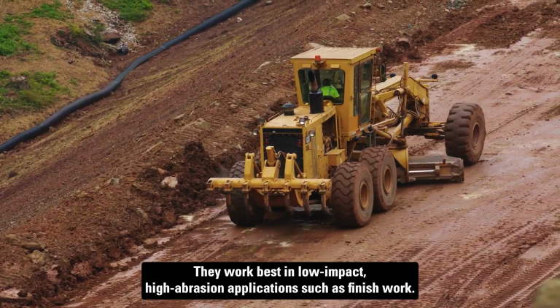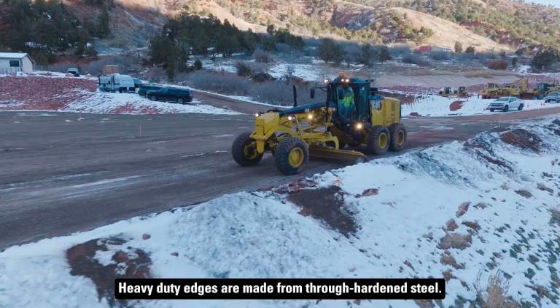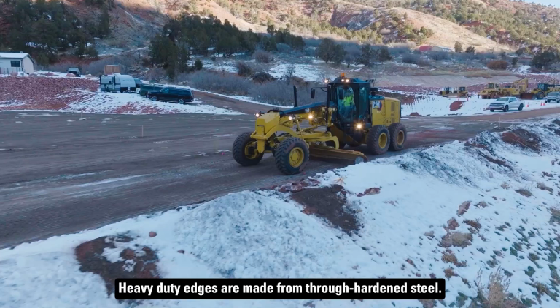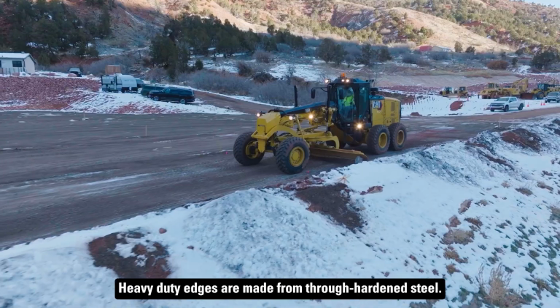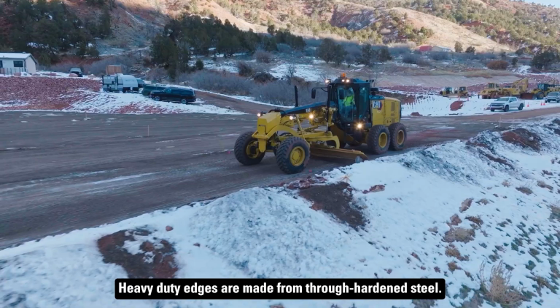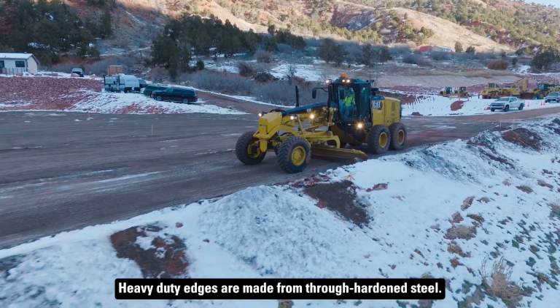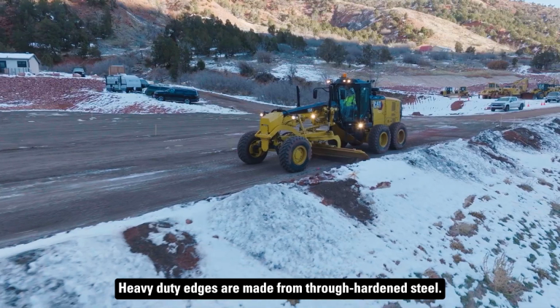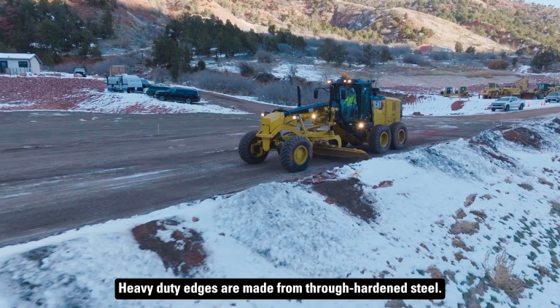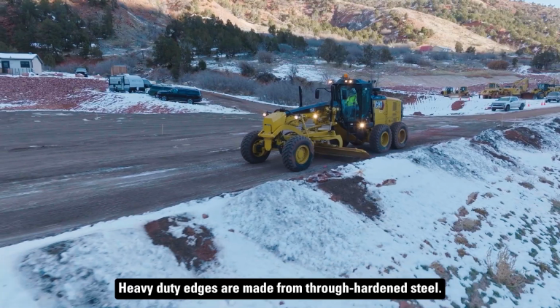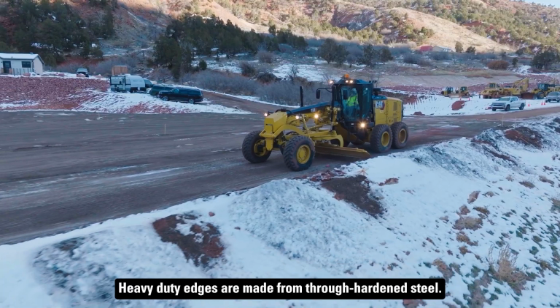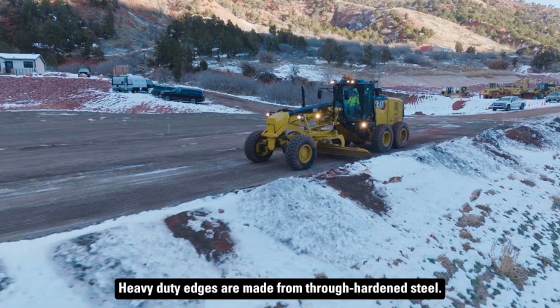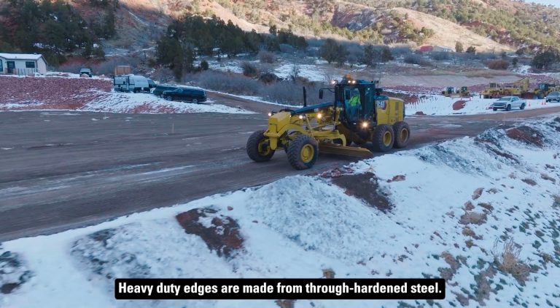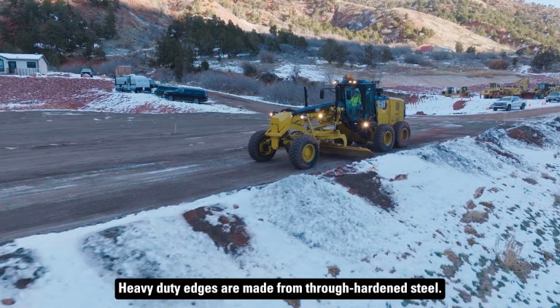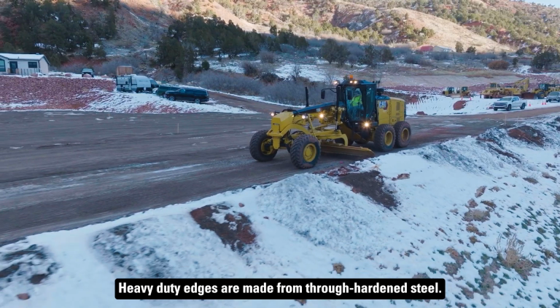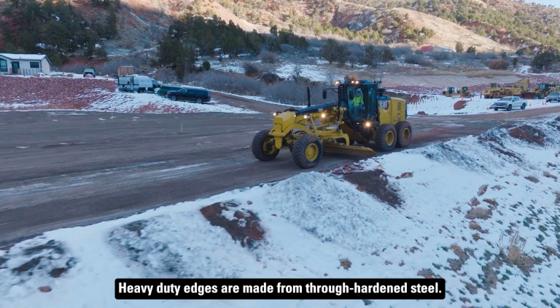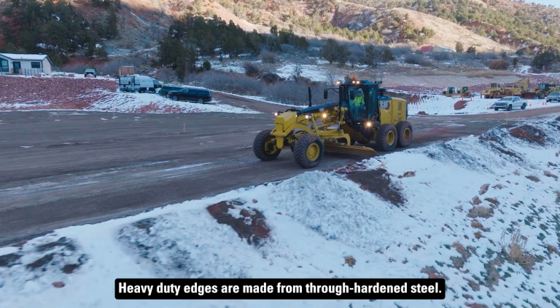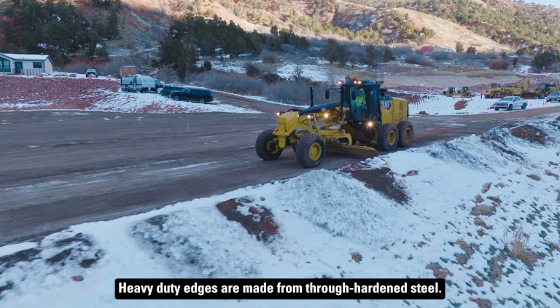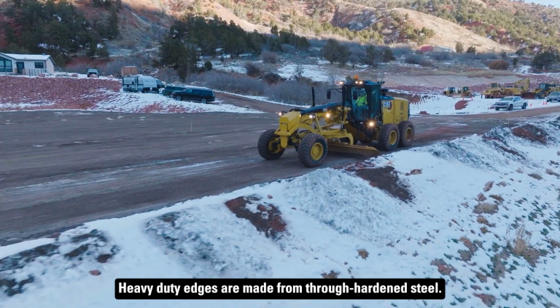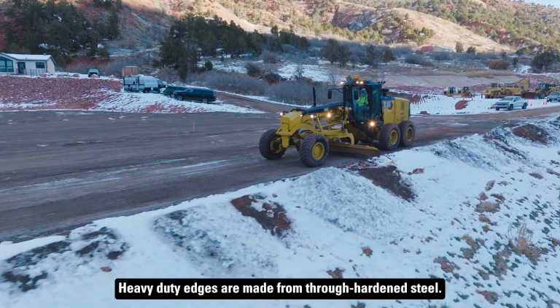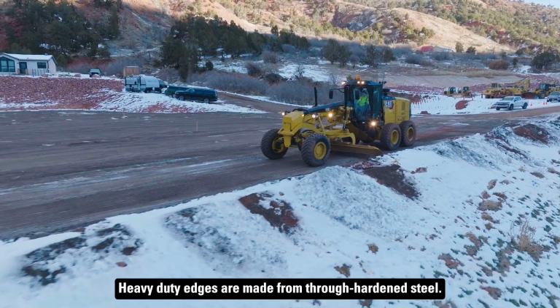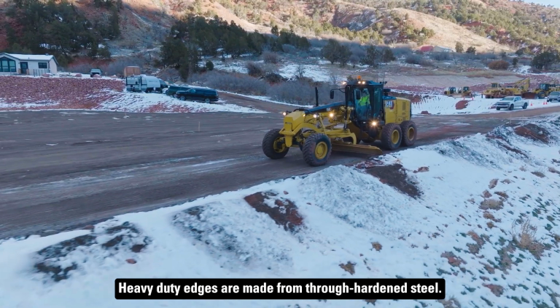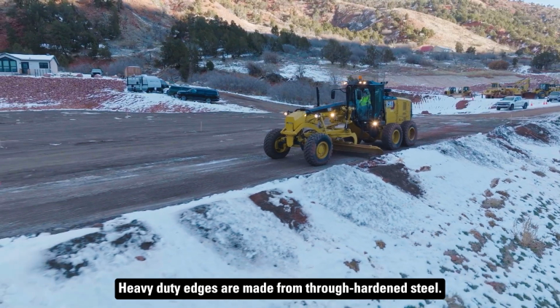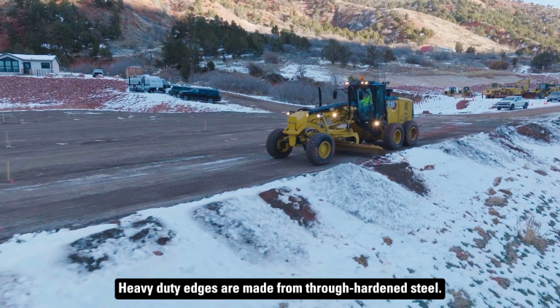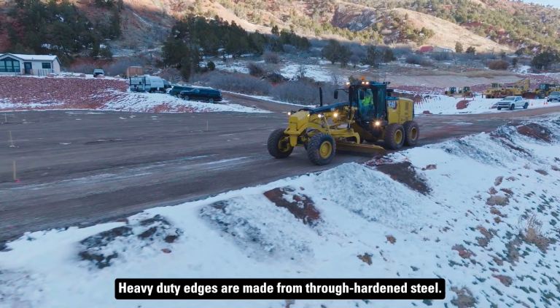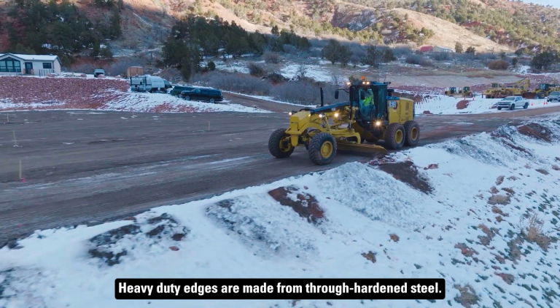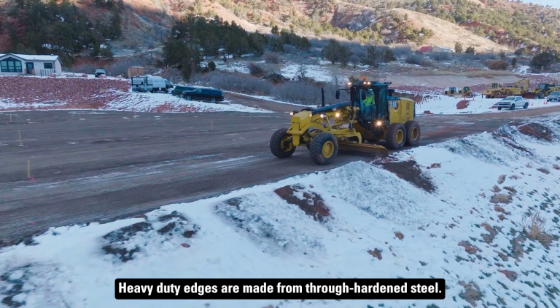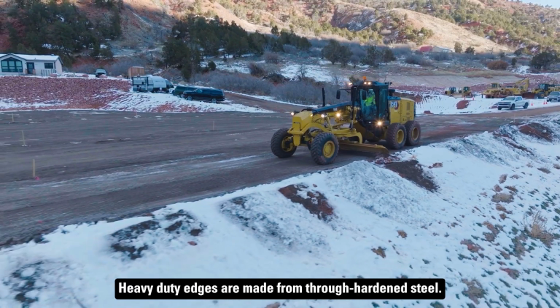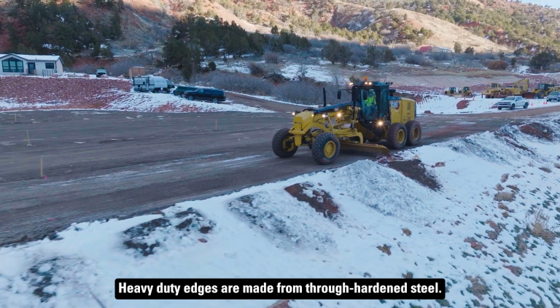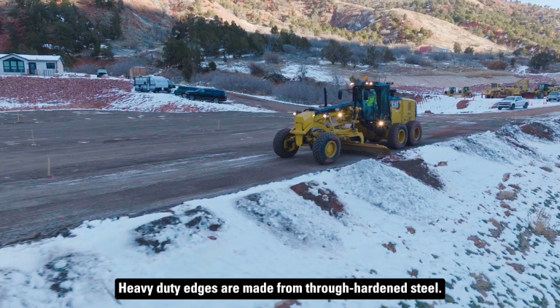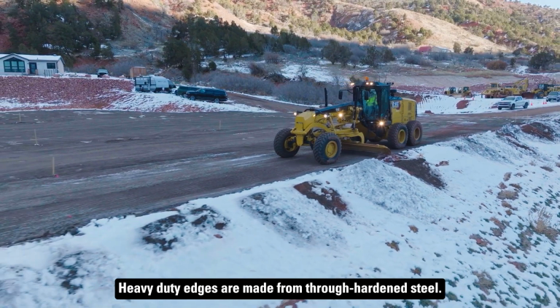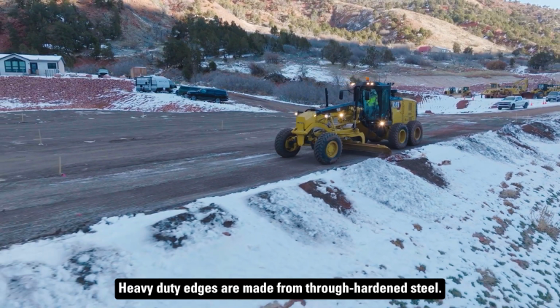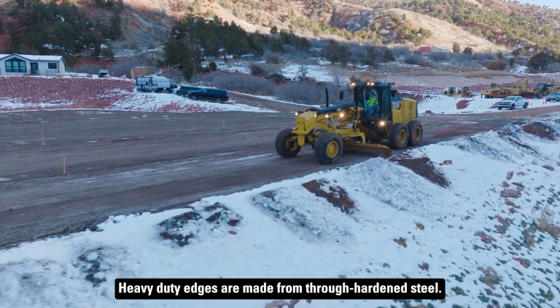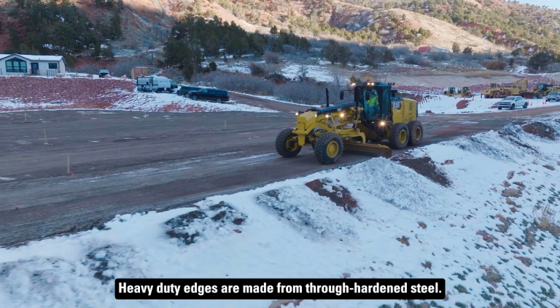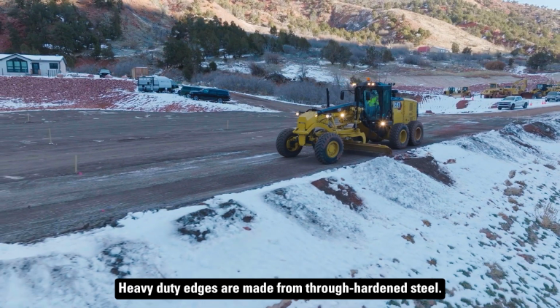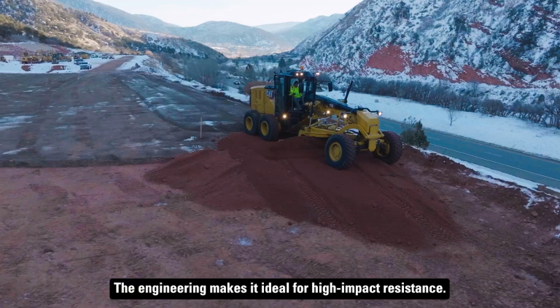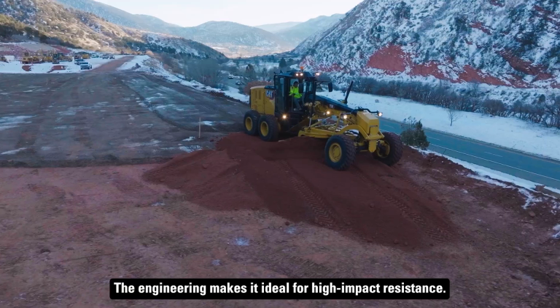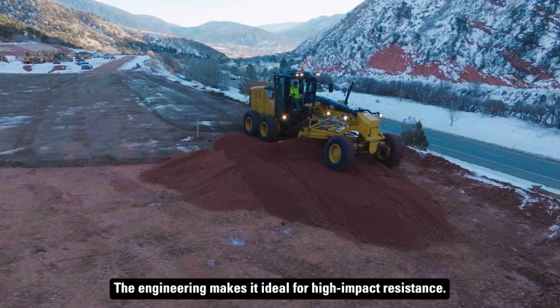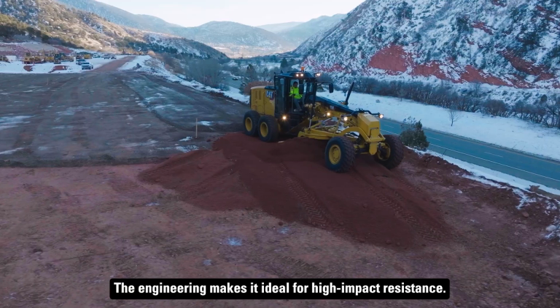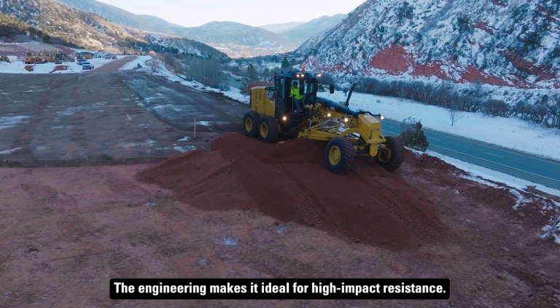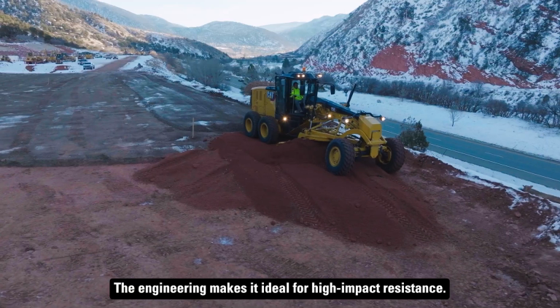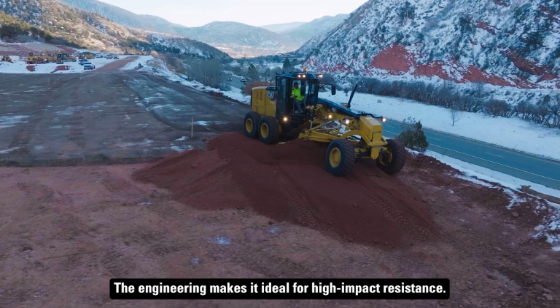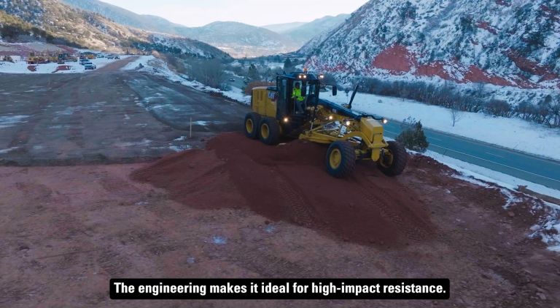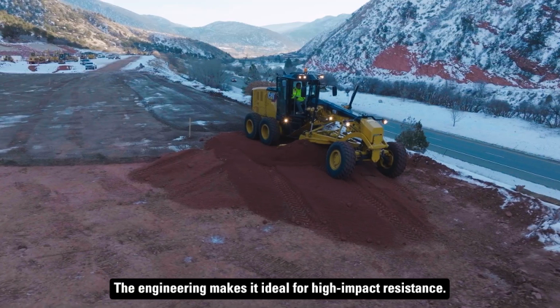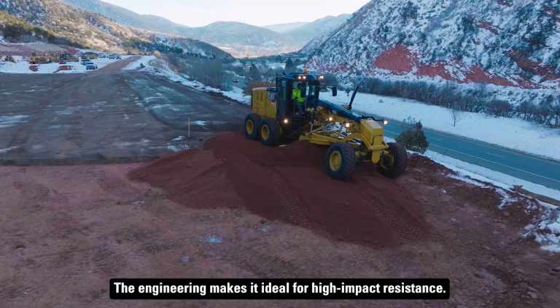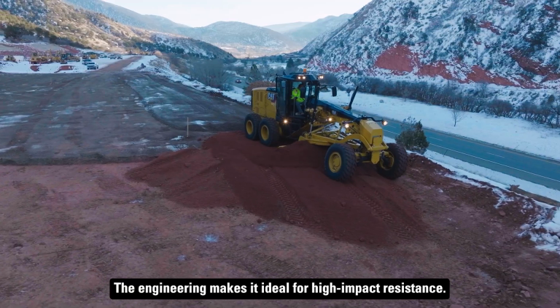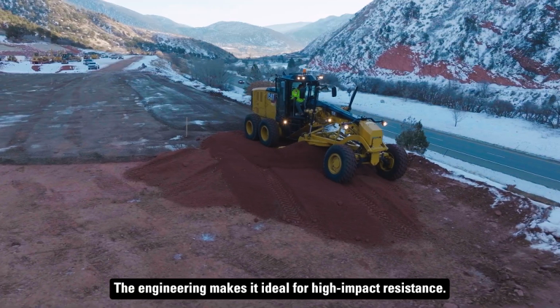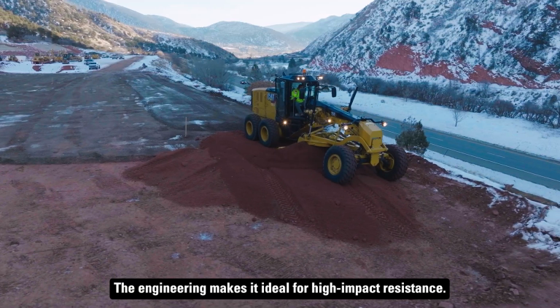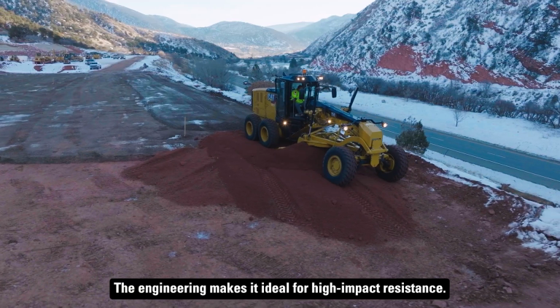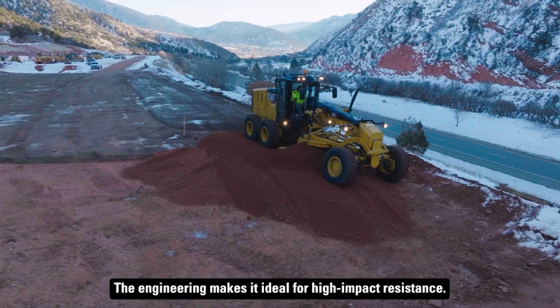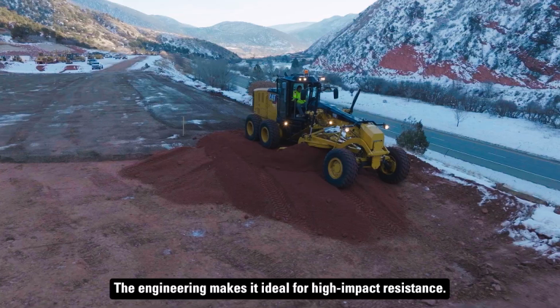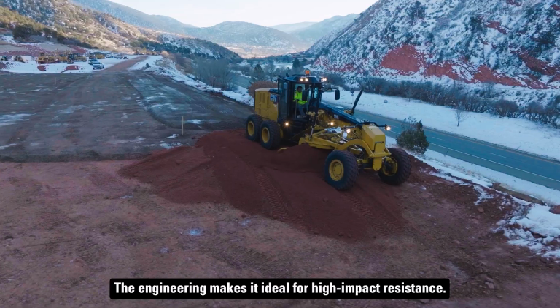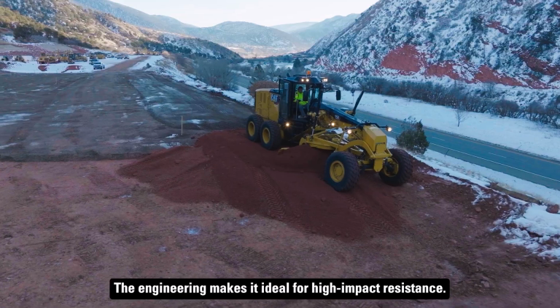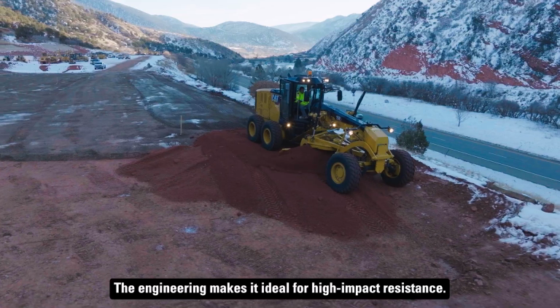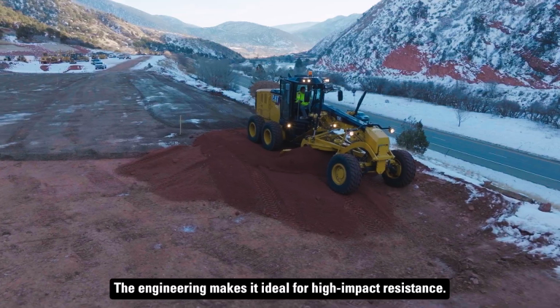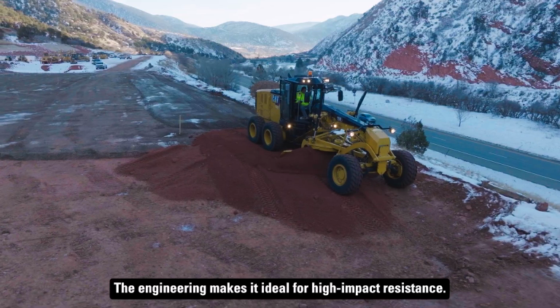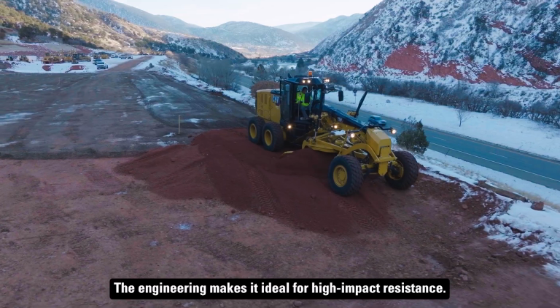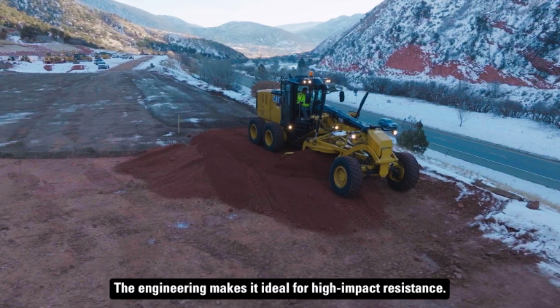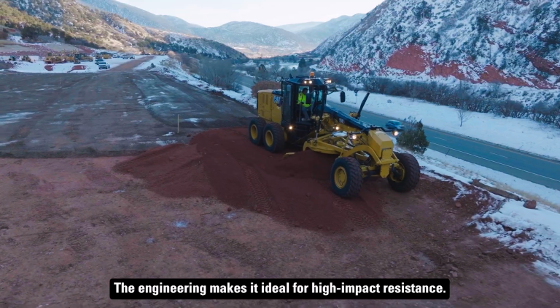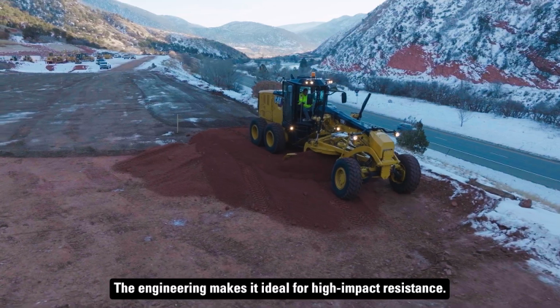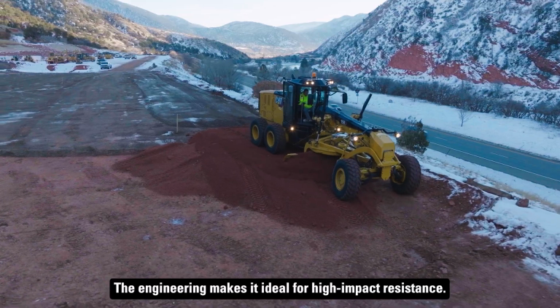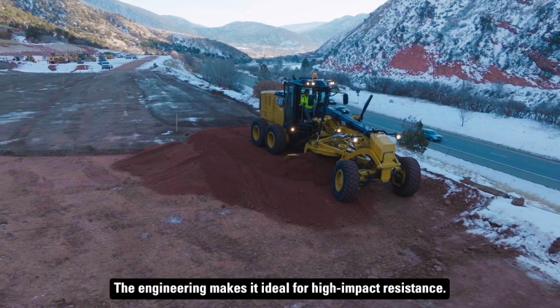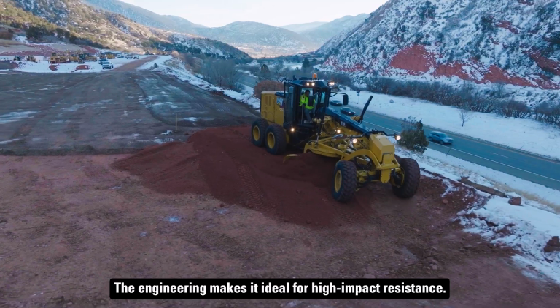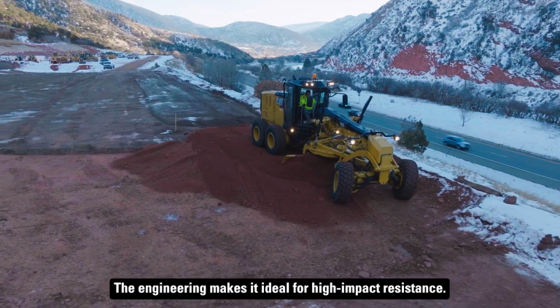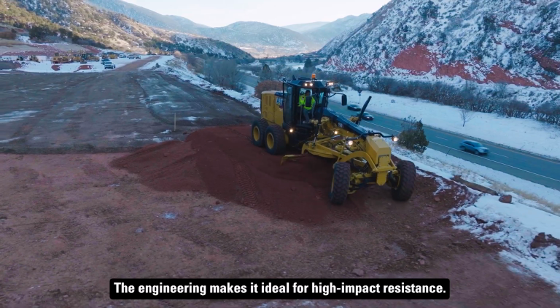Heavy Duty Edges are made from through hardened steel. The engineering makes it ideal for high-impact resistance.